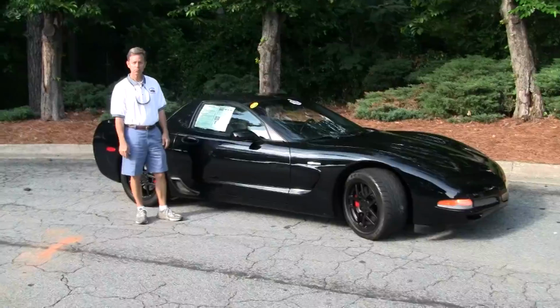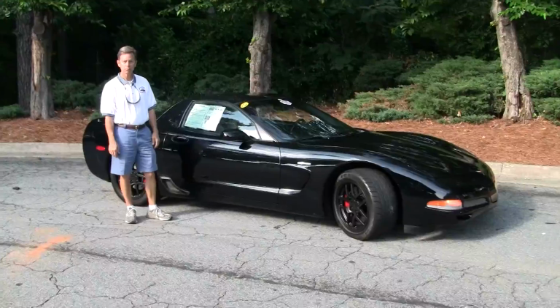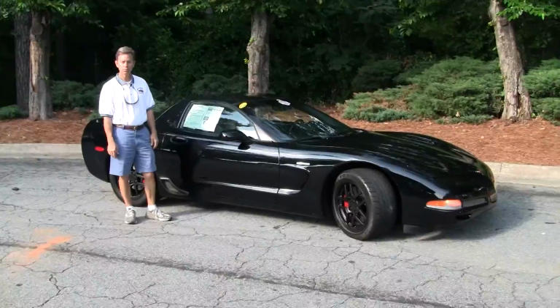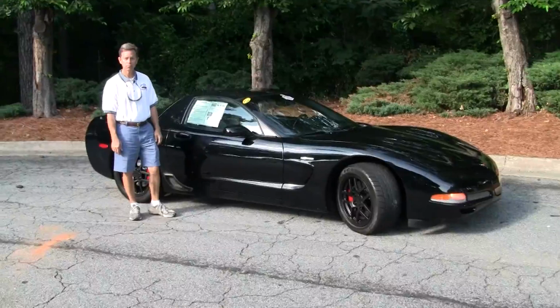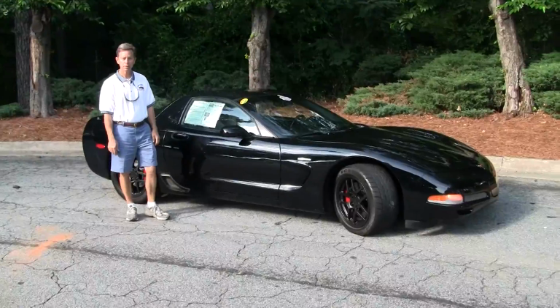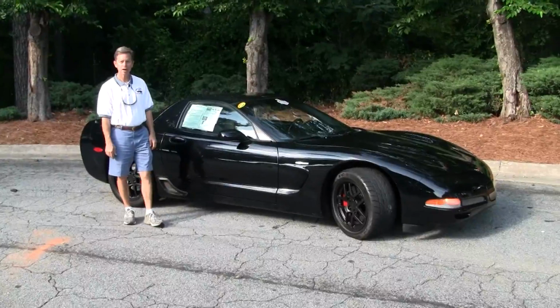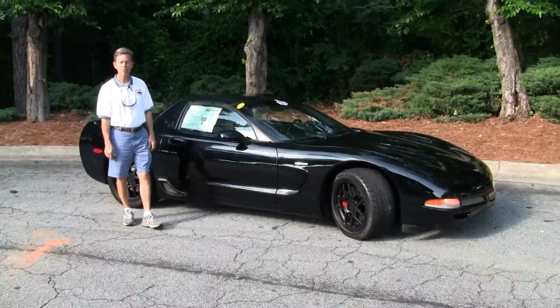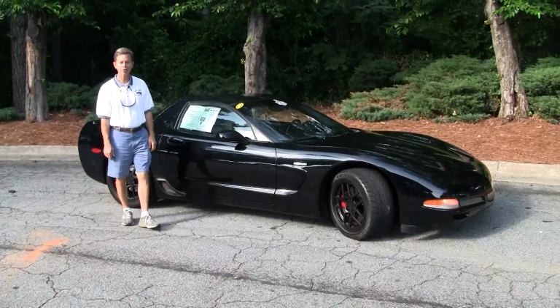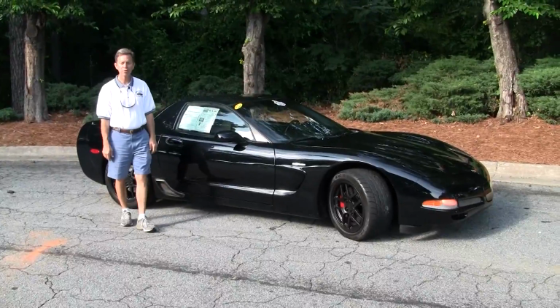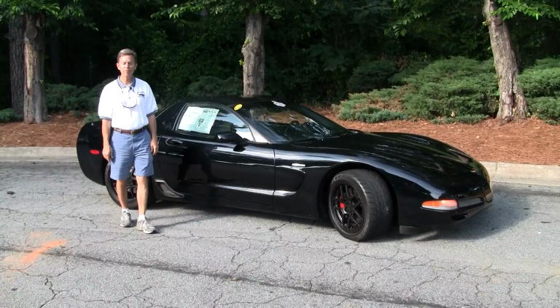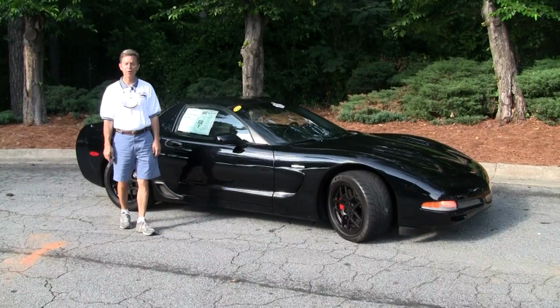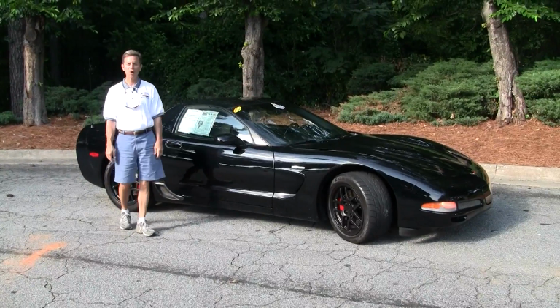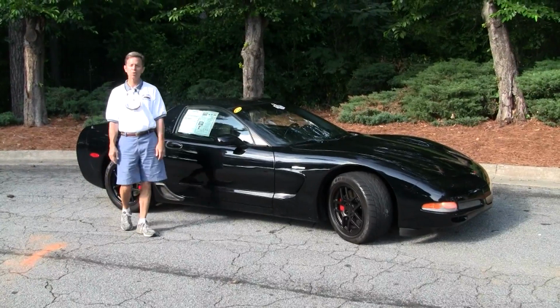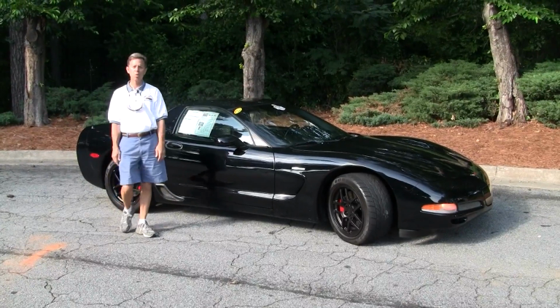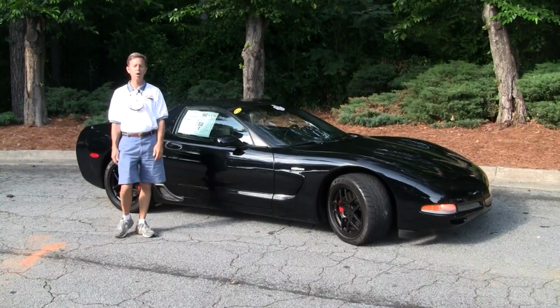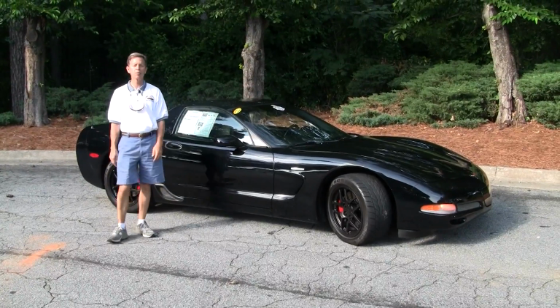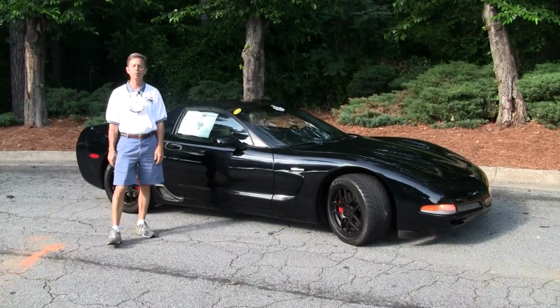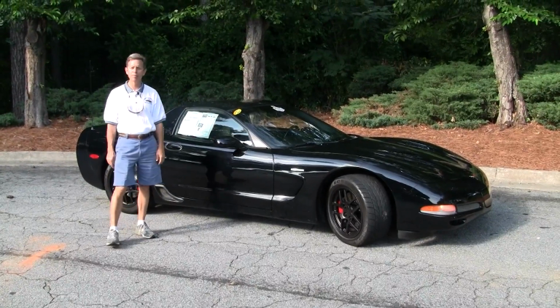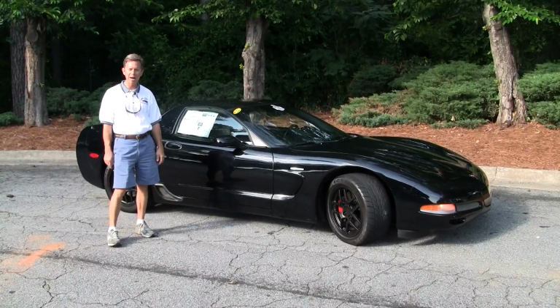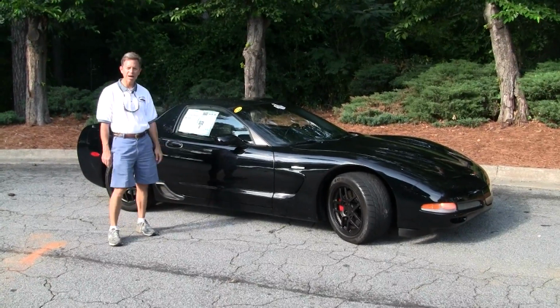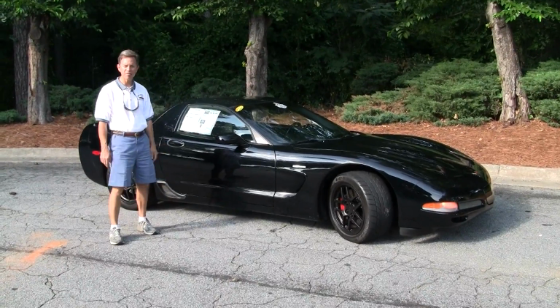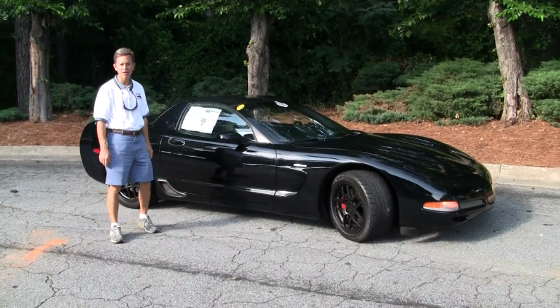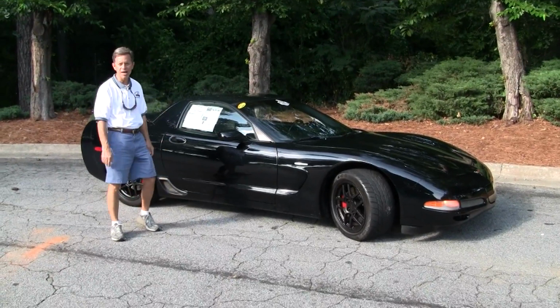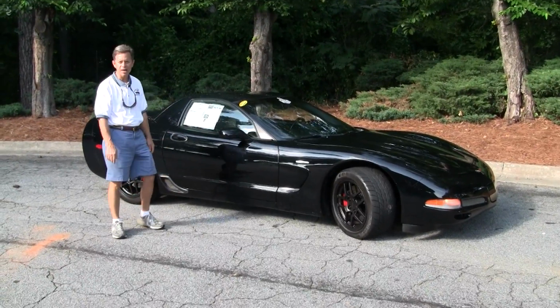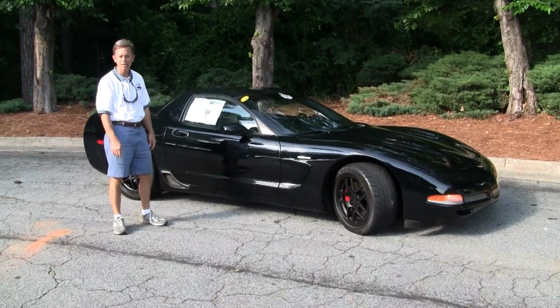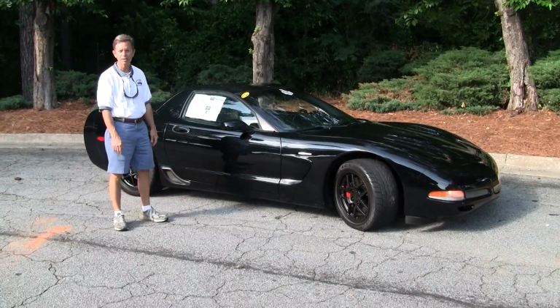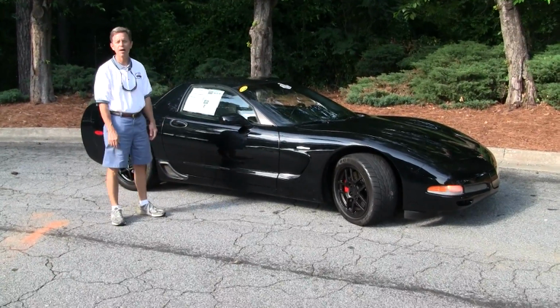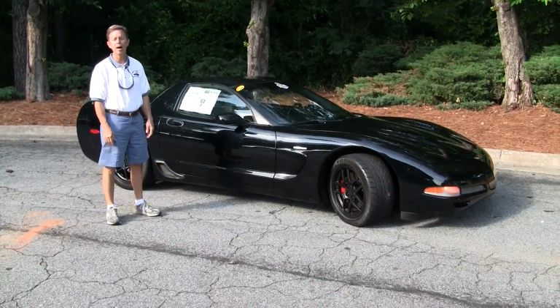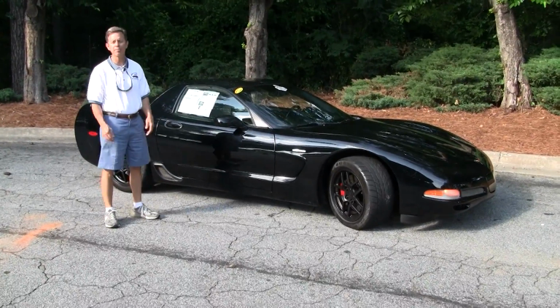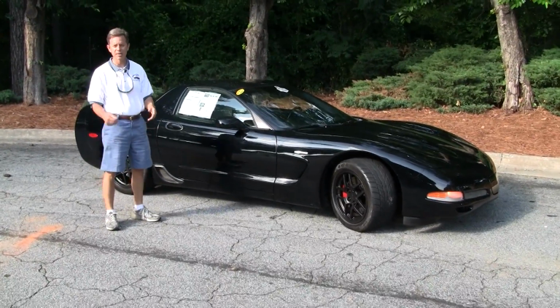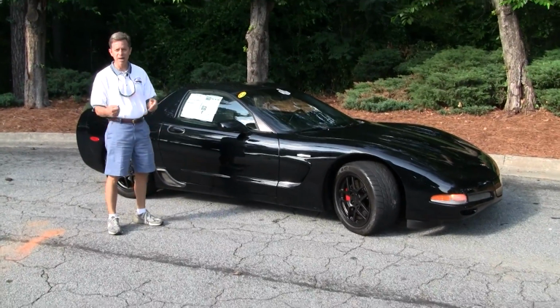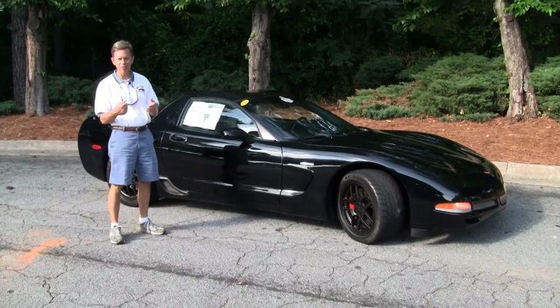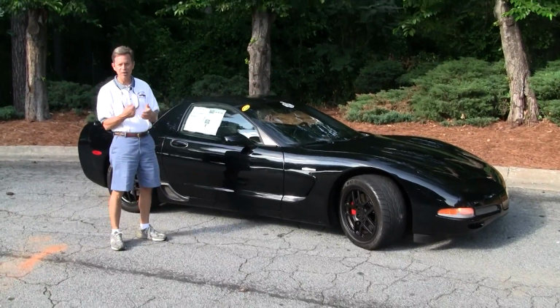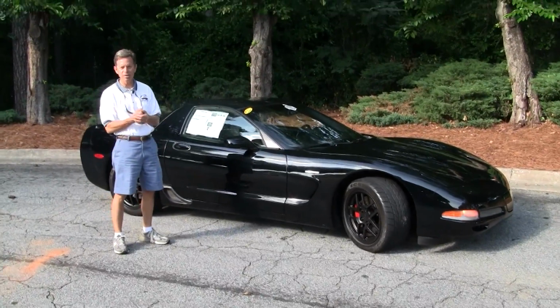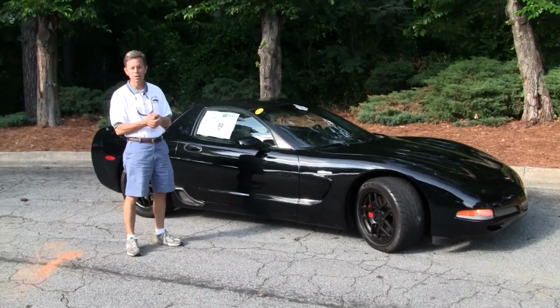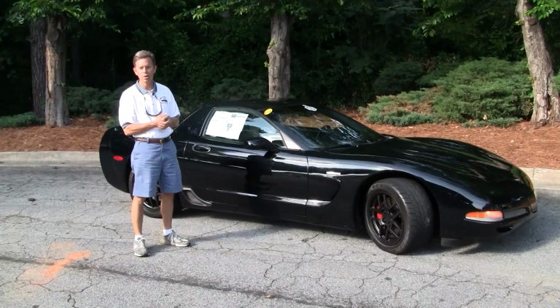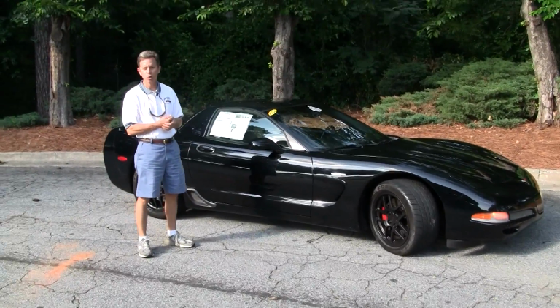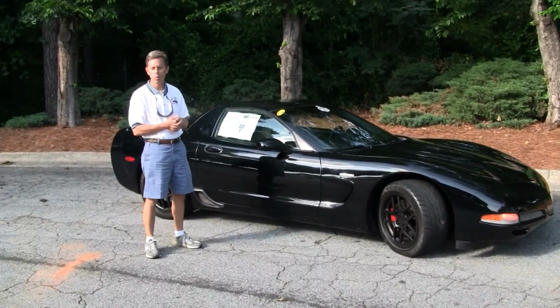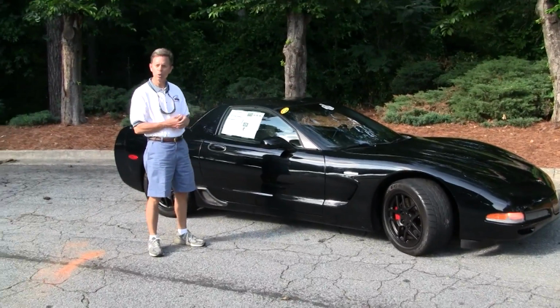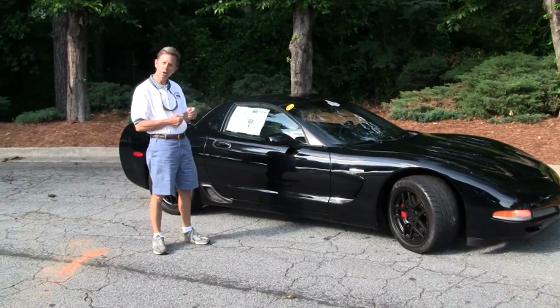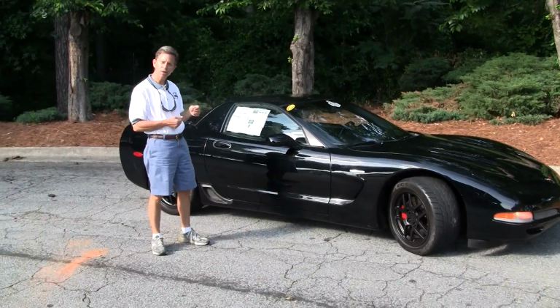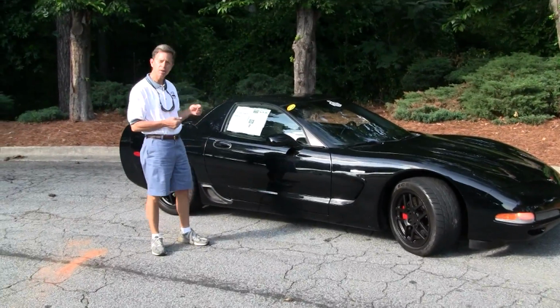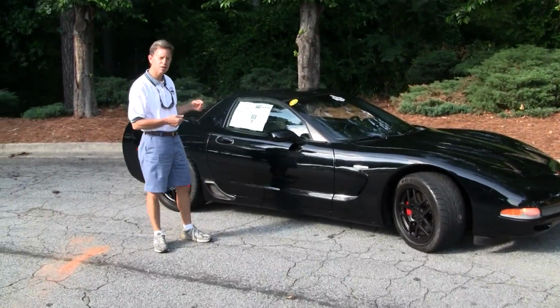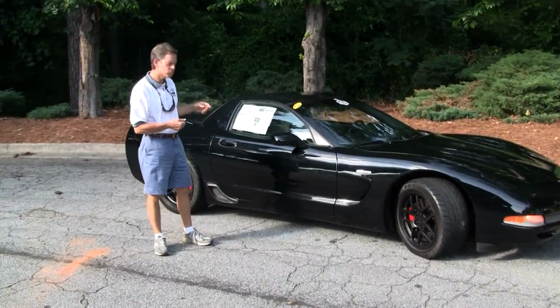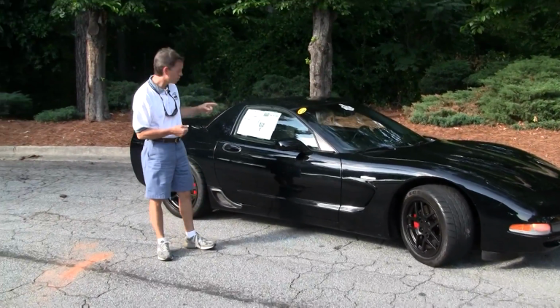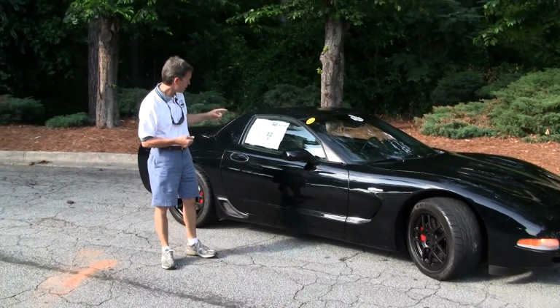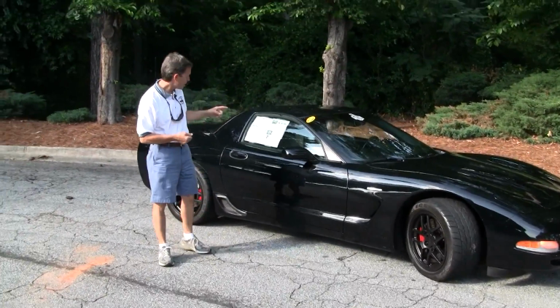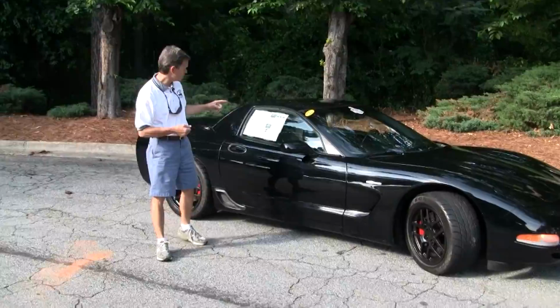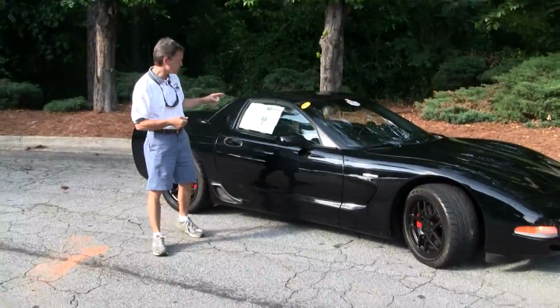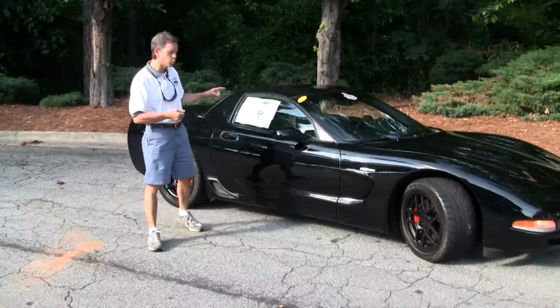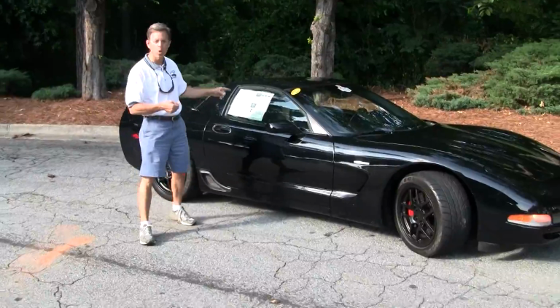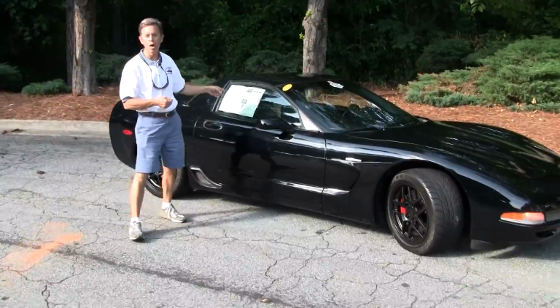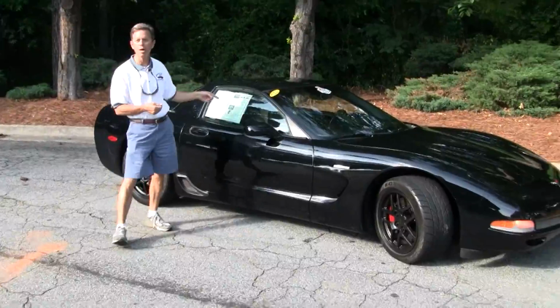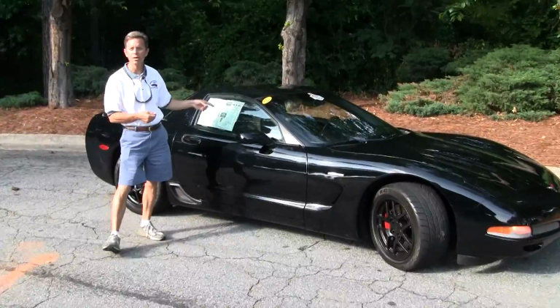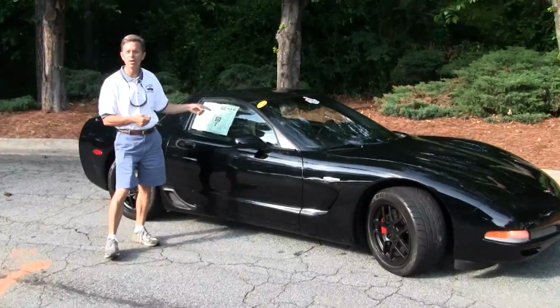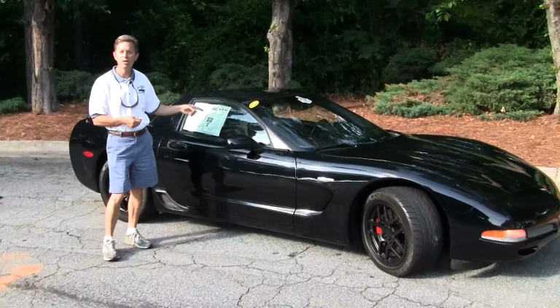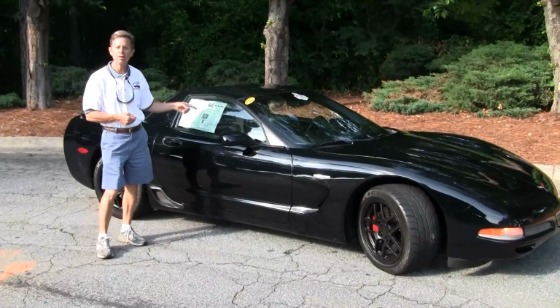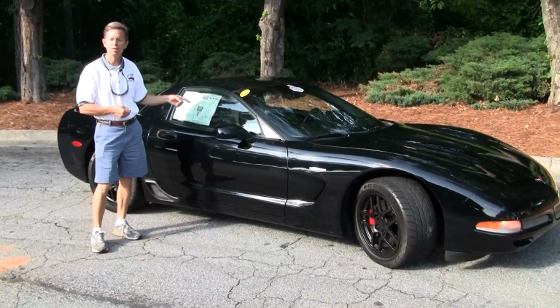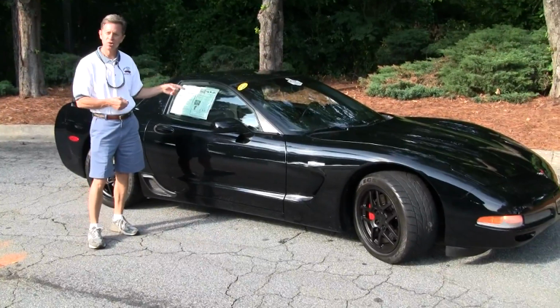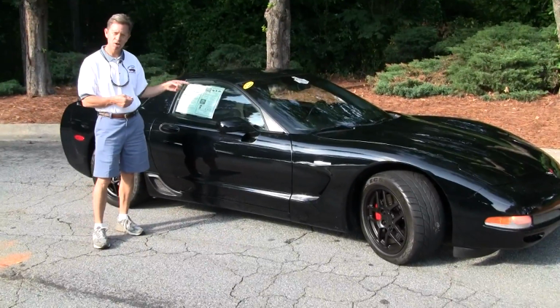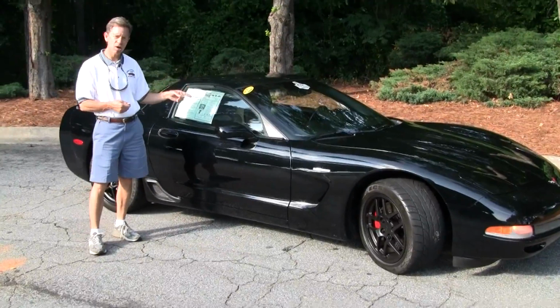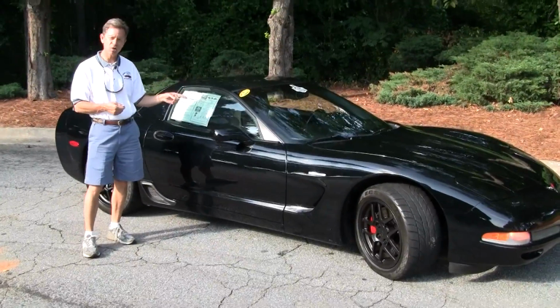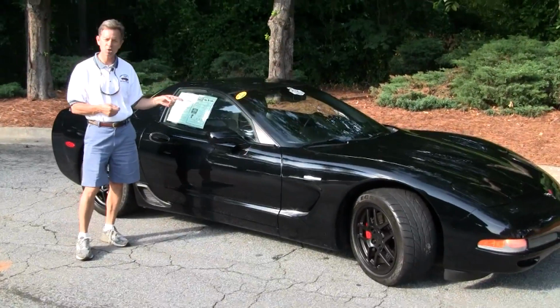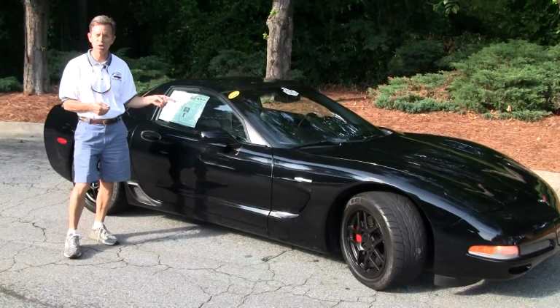Good afternoon, folks. Welcome to Buy a Vet. I'm David. We're looking at a 2001 Z06.